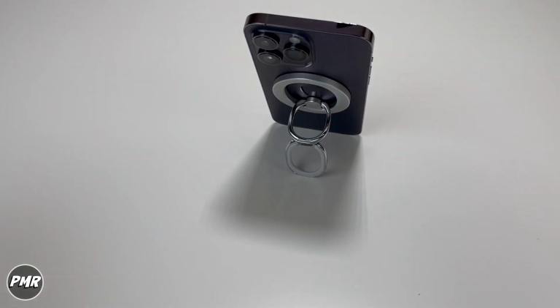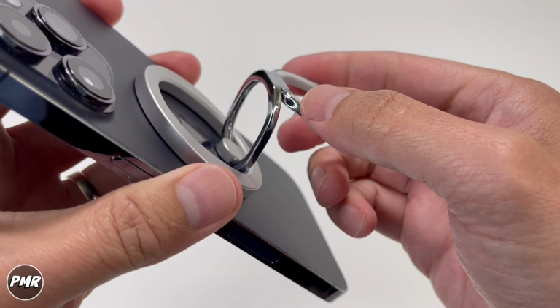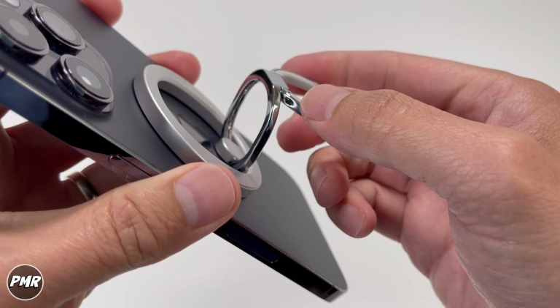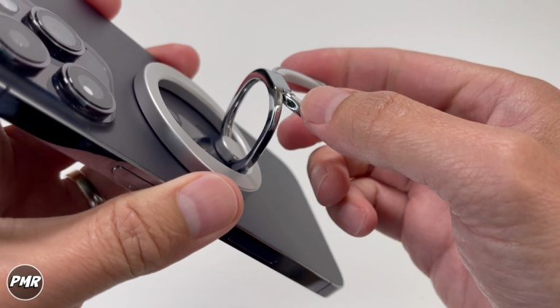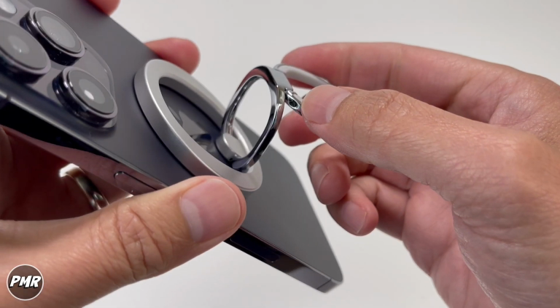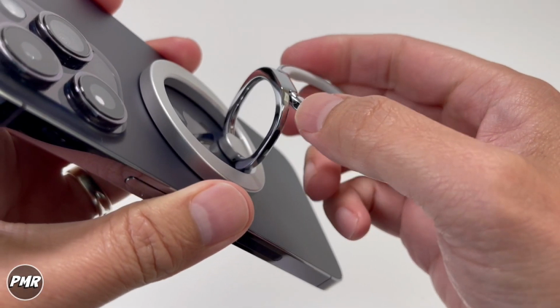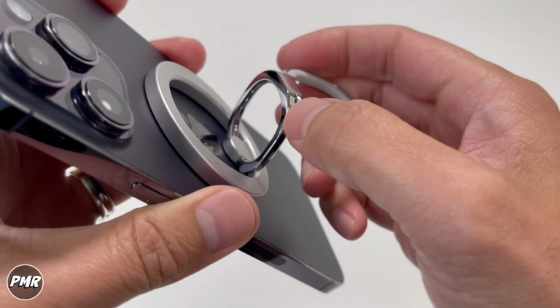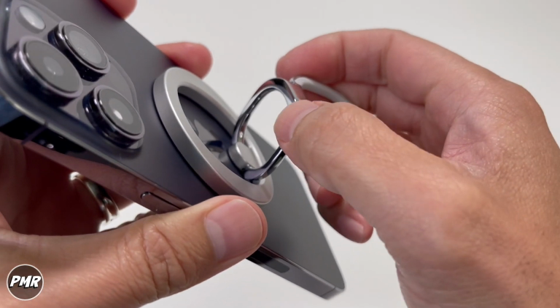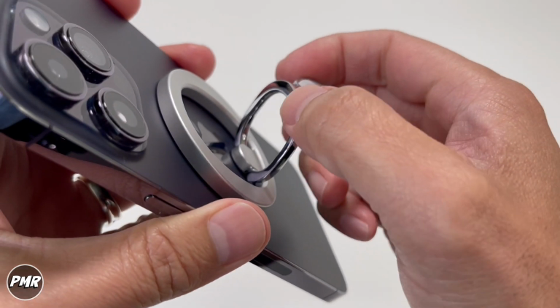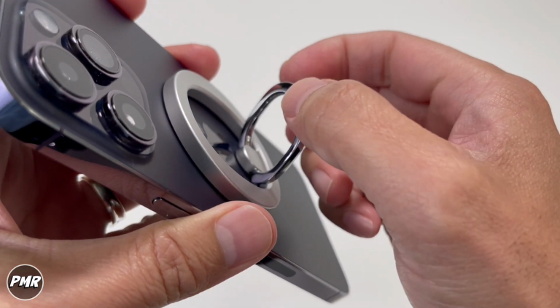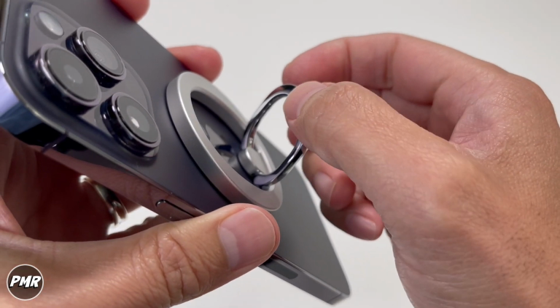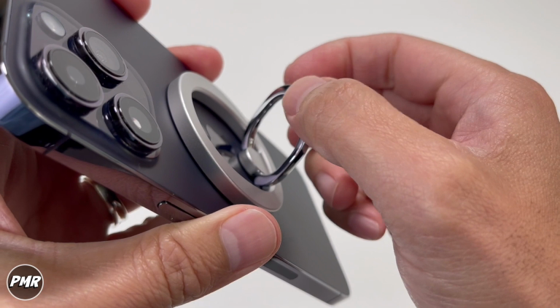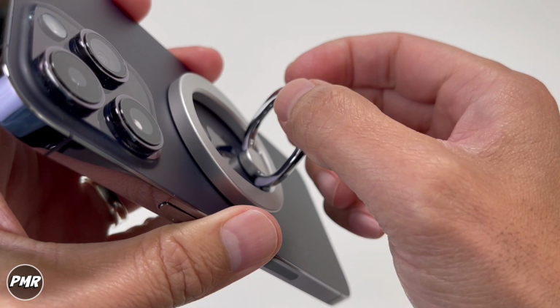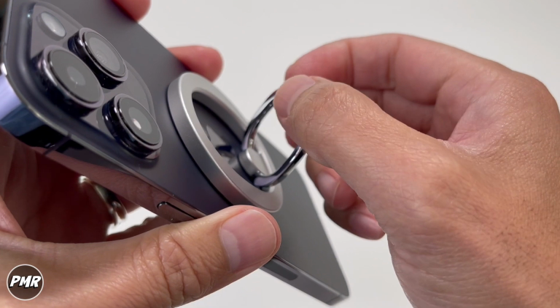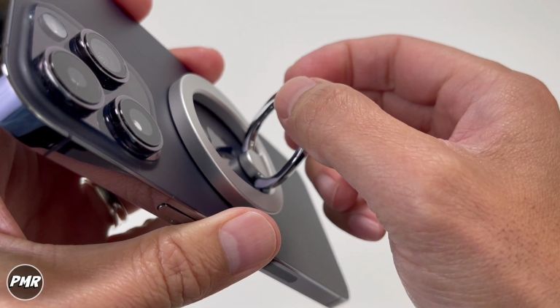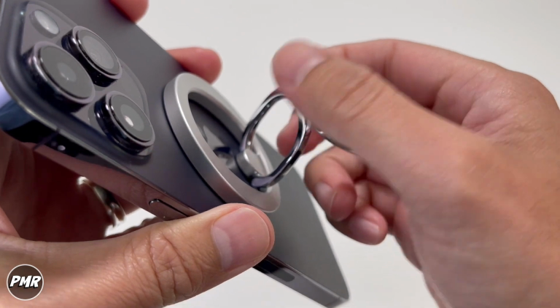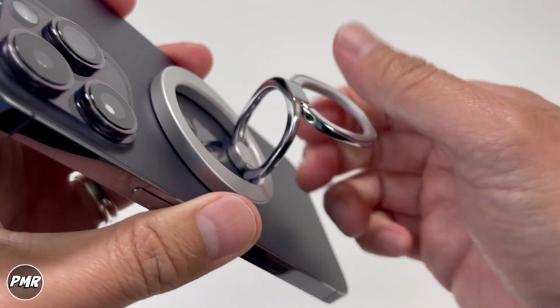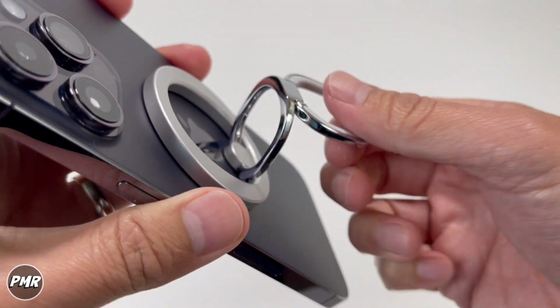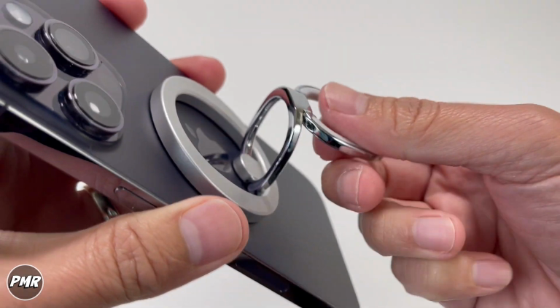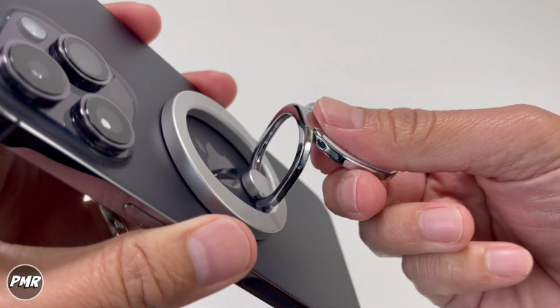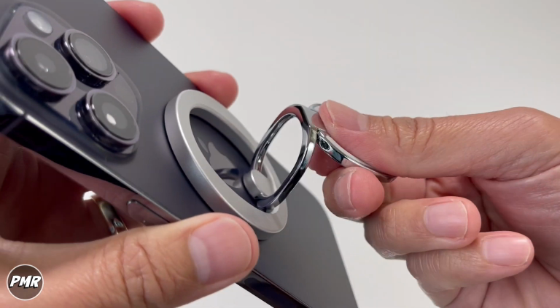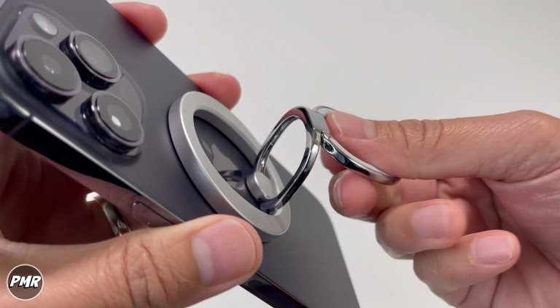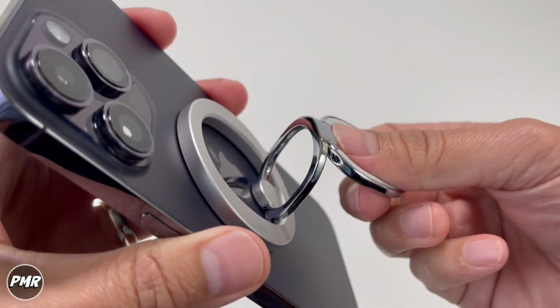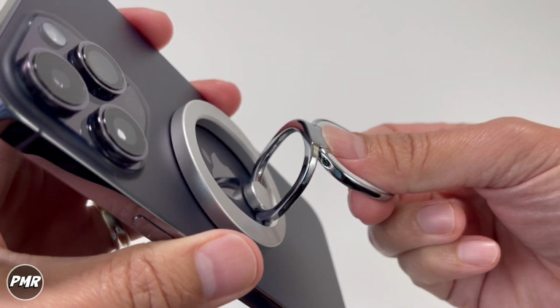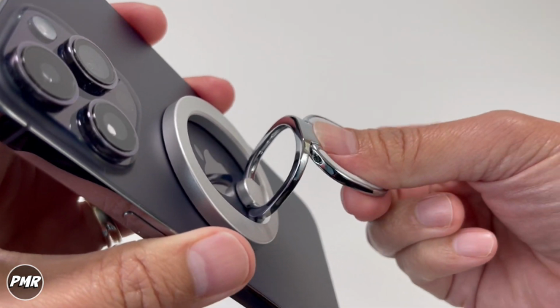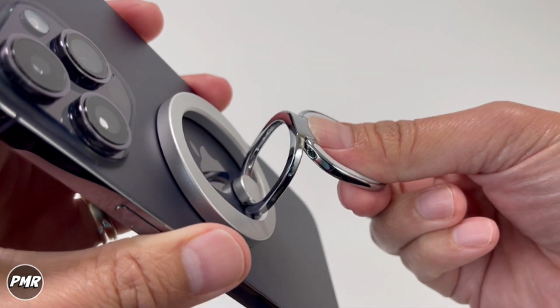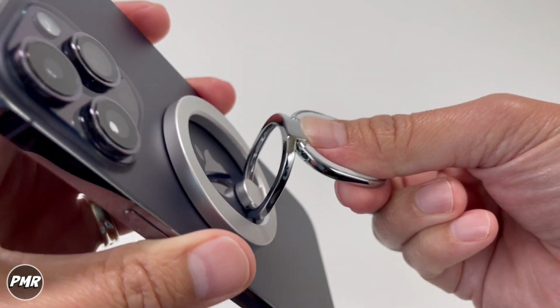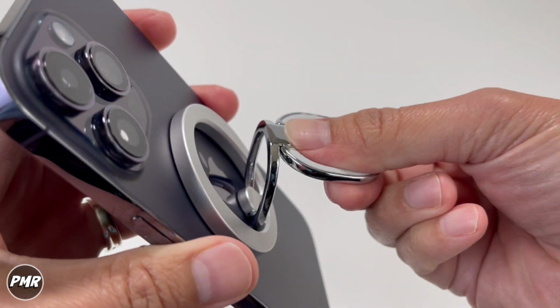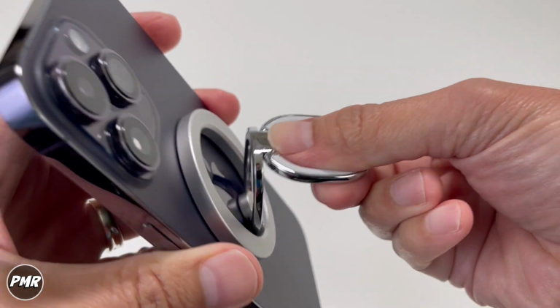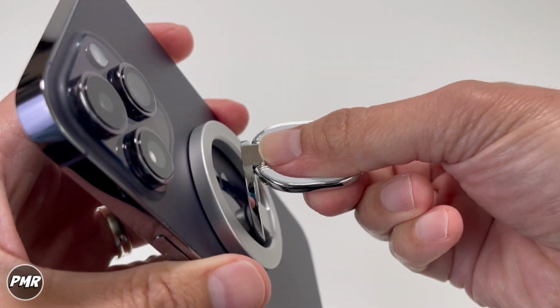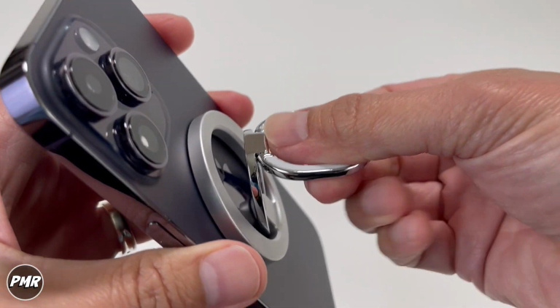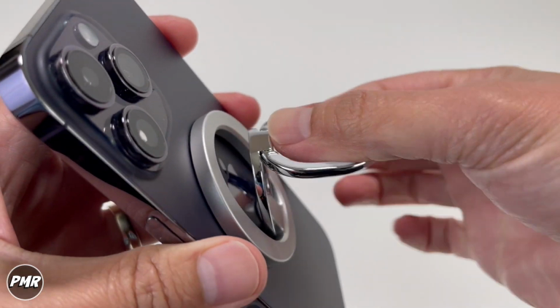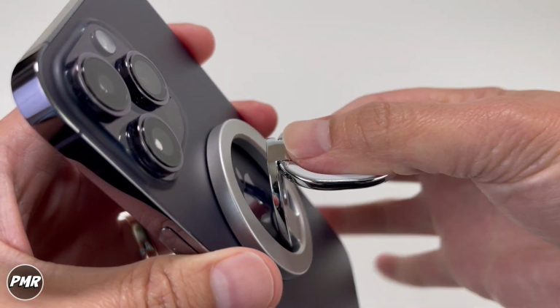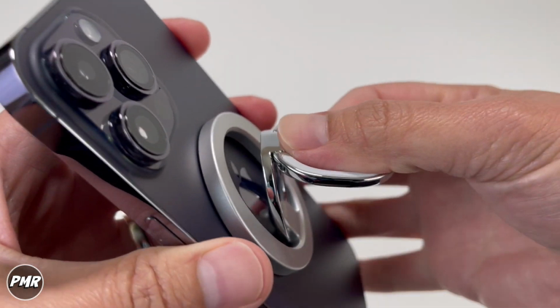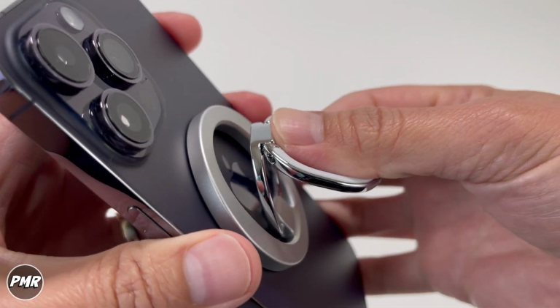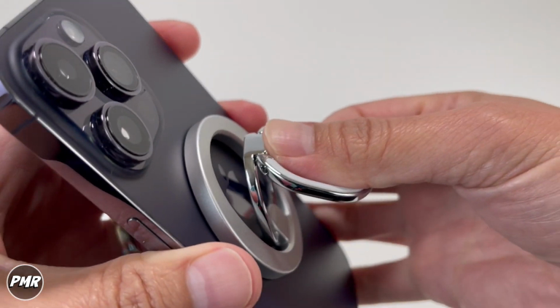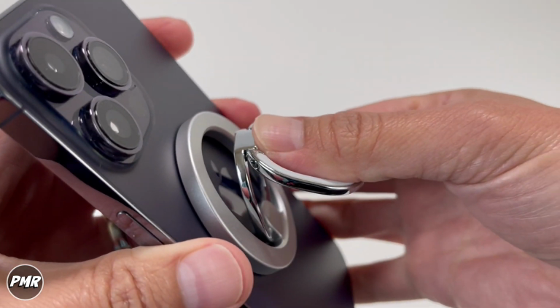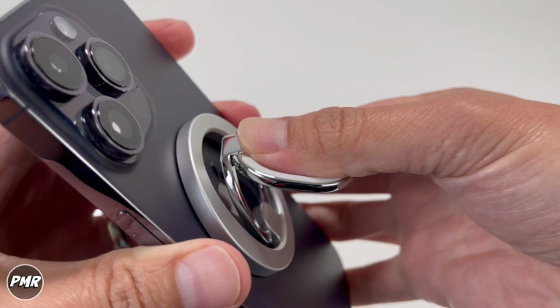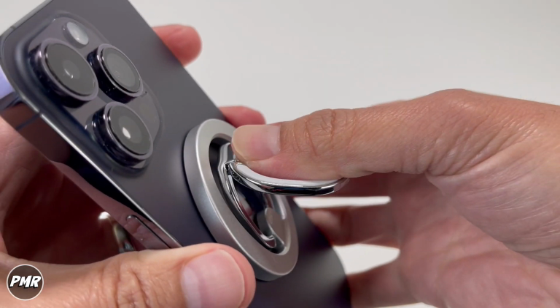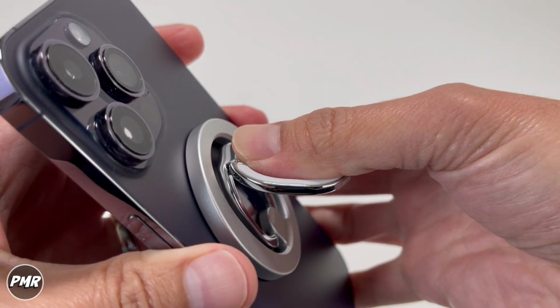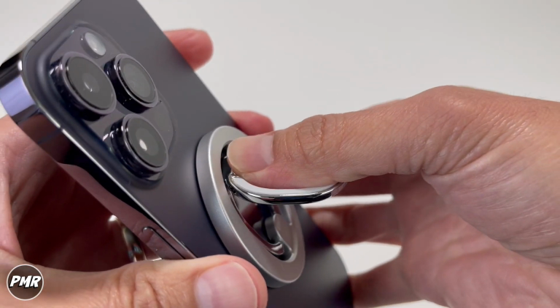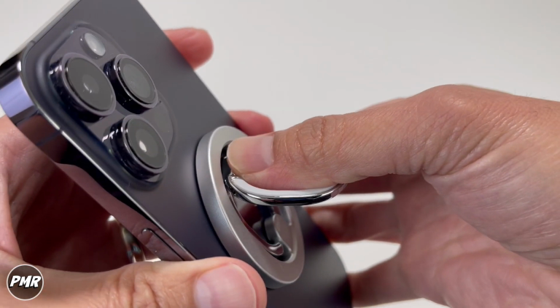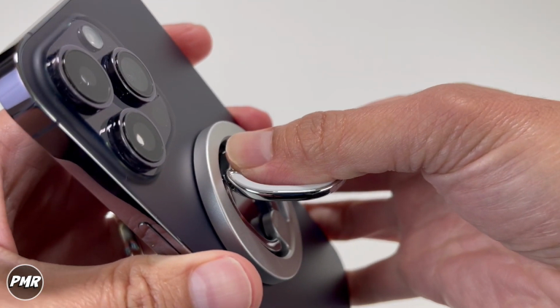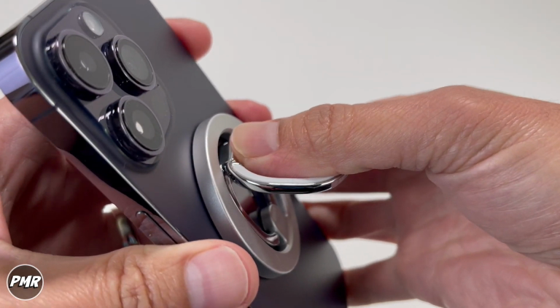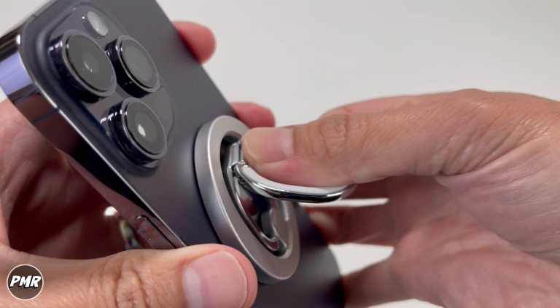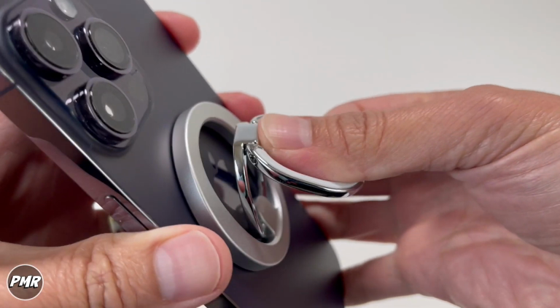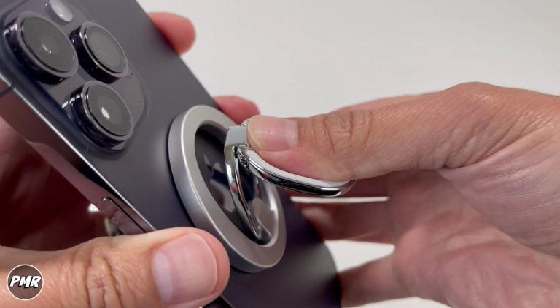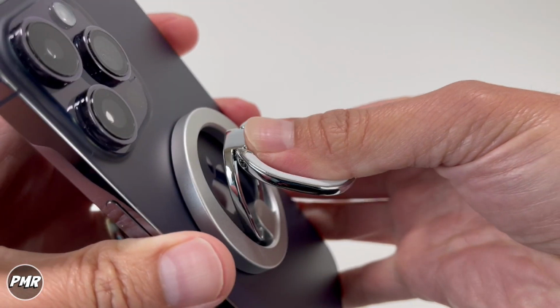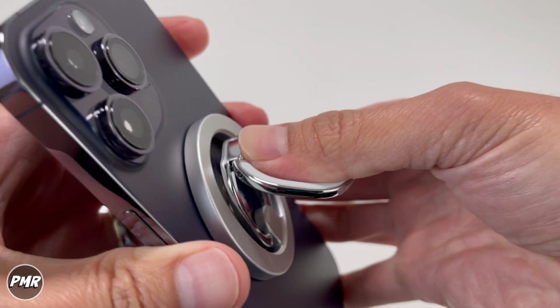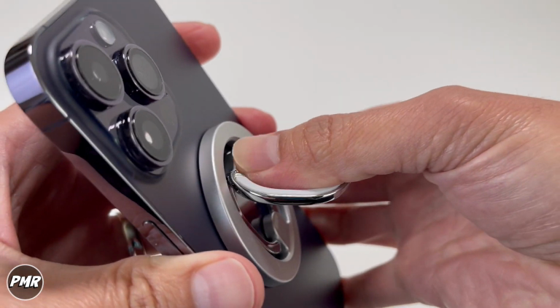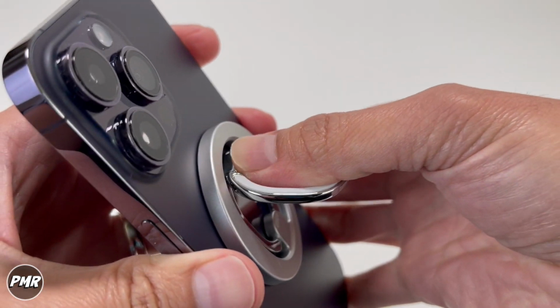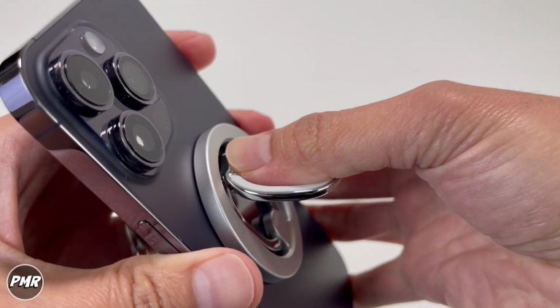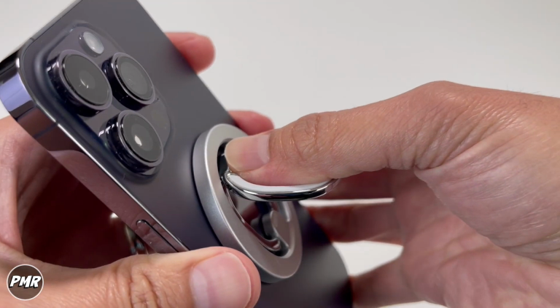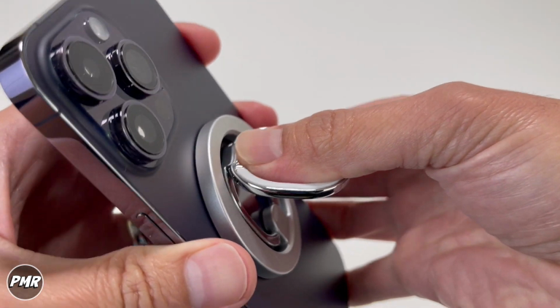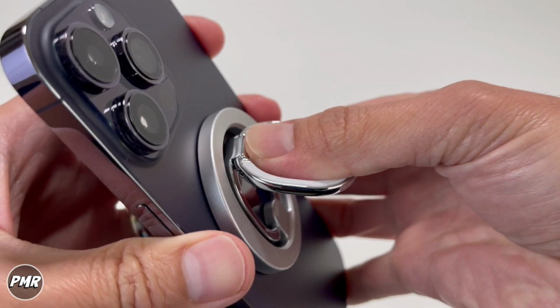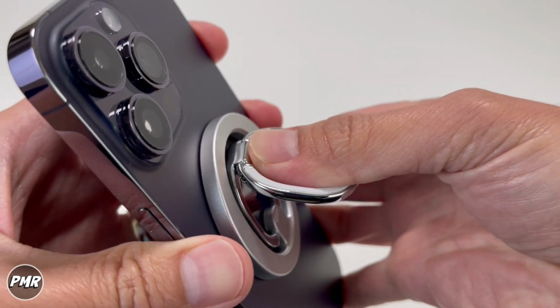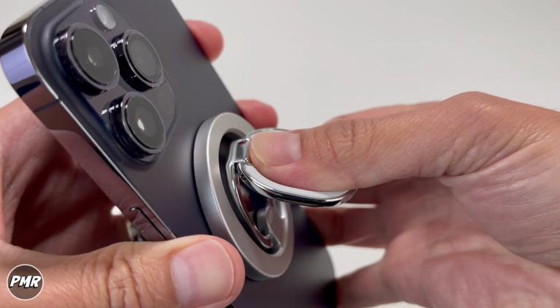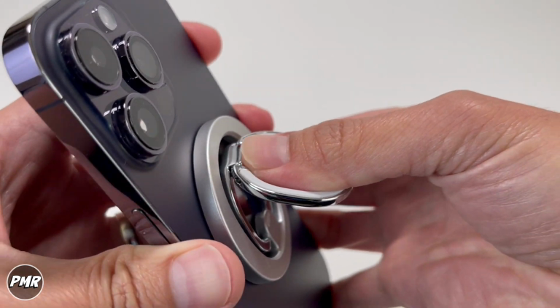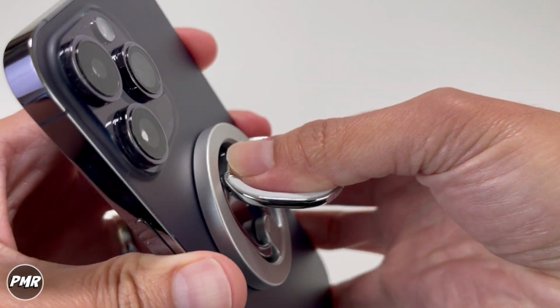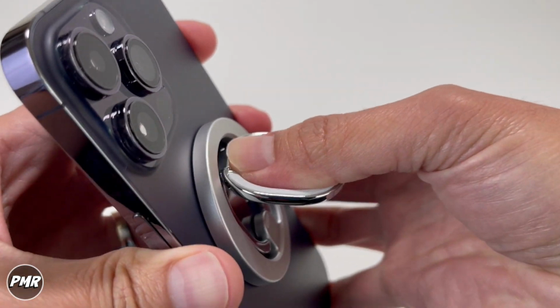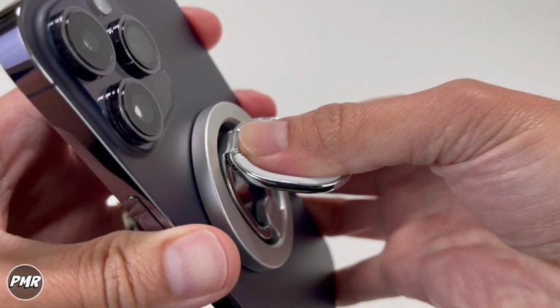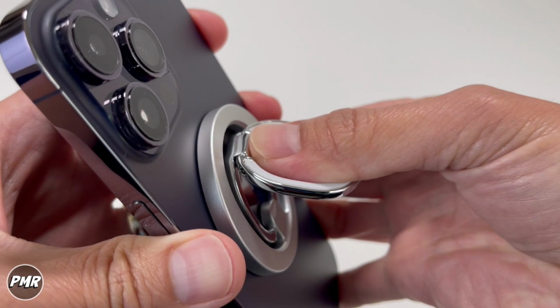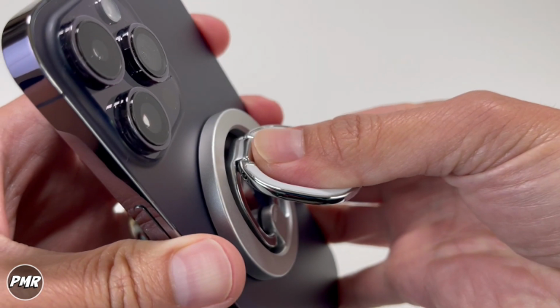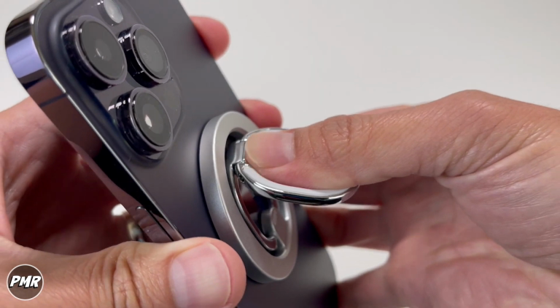Just an FYI — there's no padding here and it does rest against the back of your phone, so over time it might scratch it.